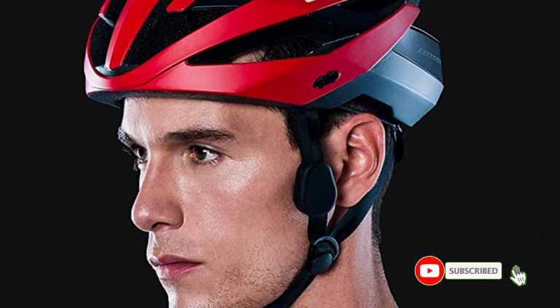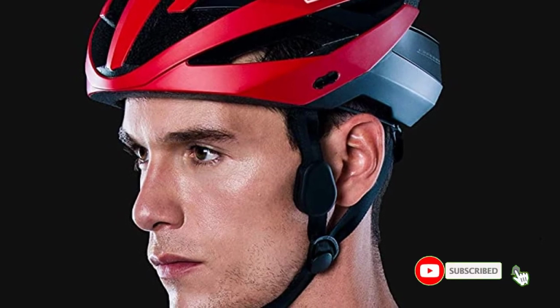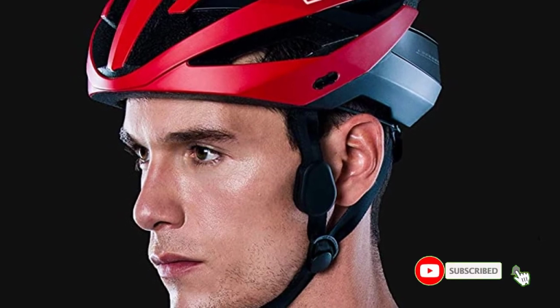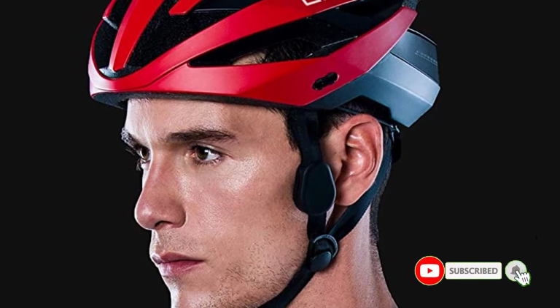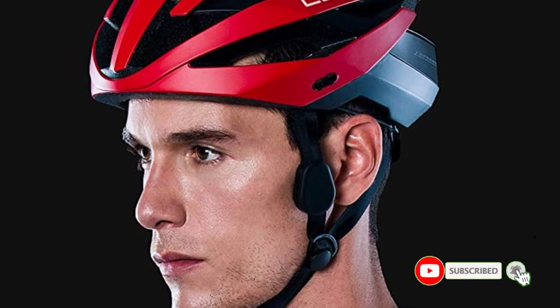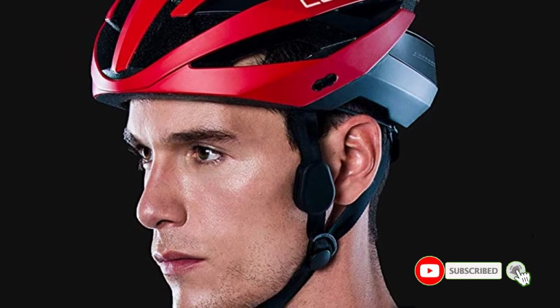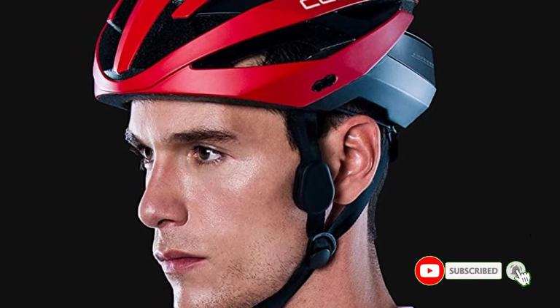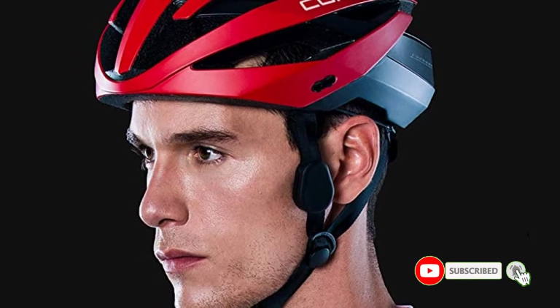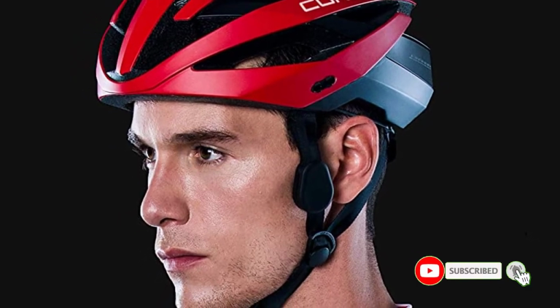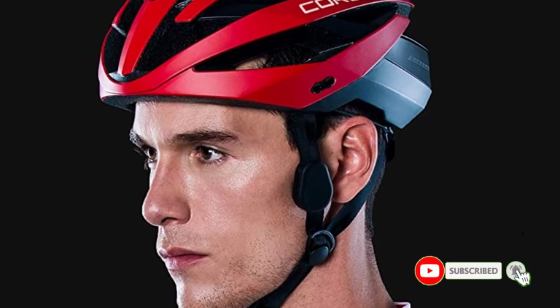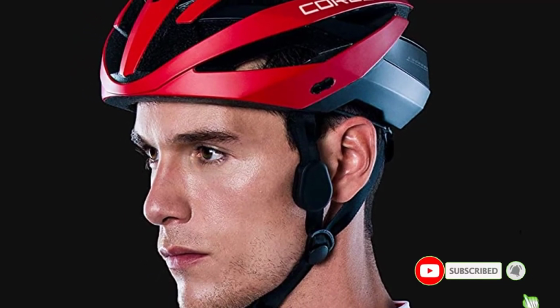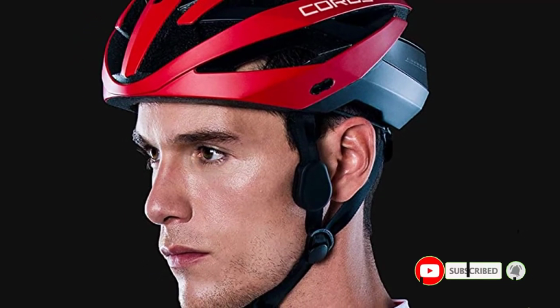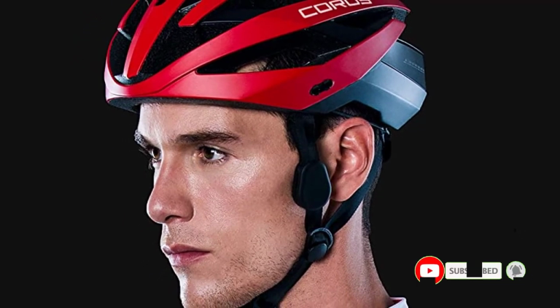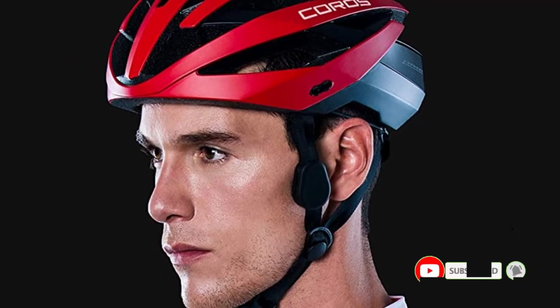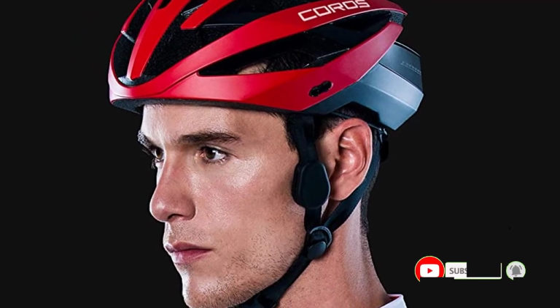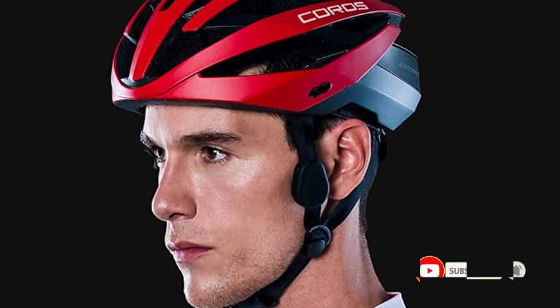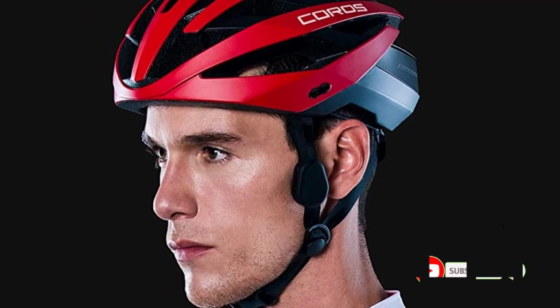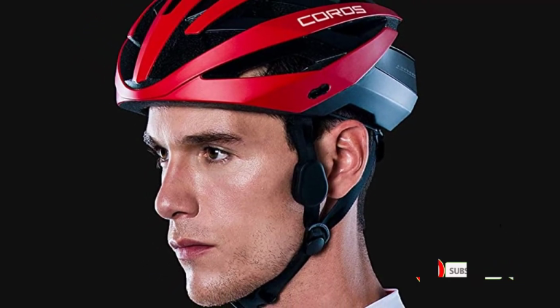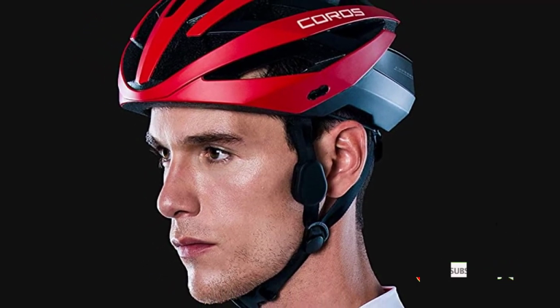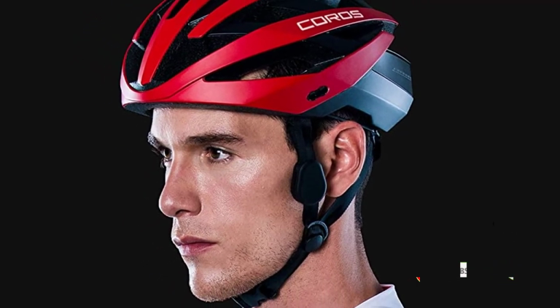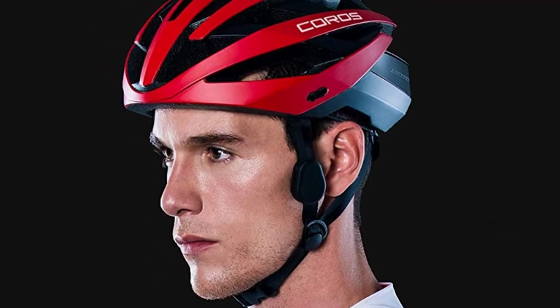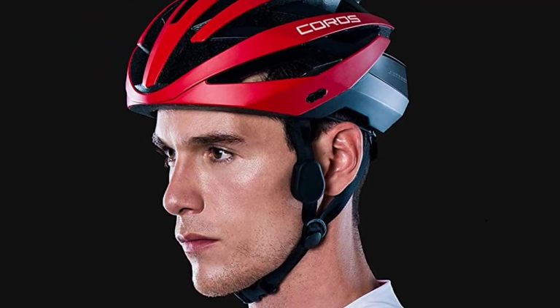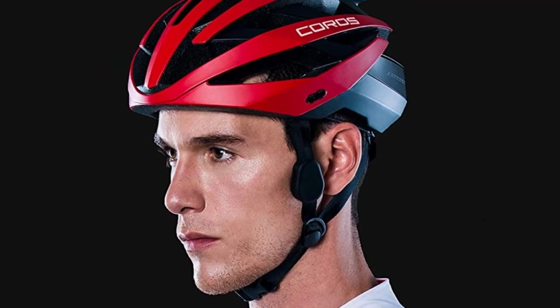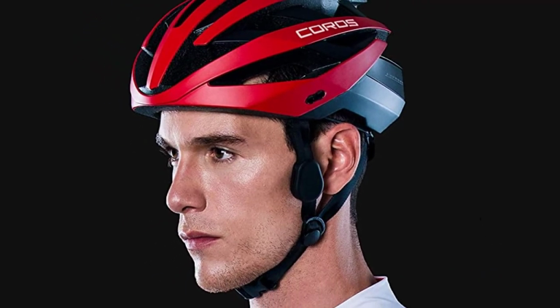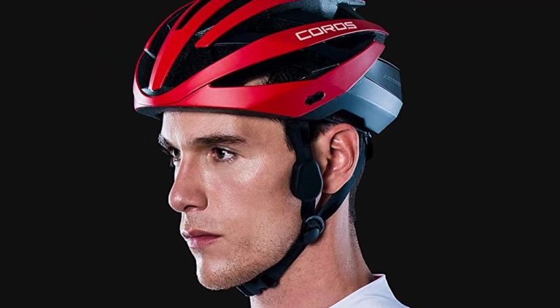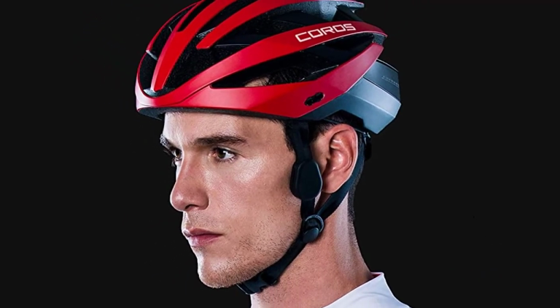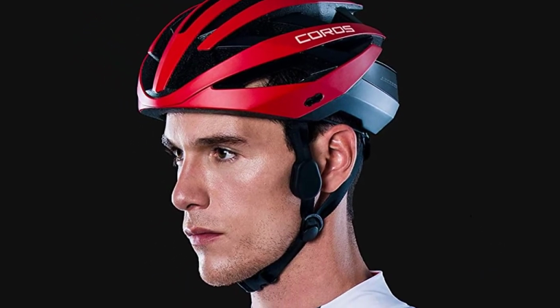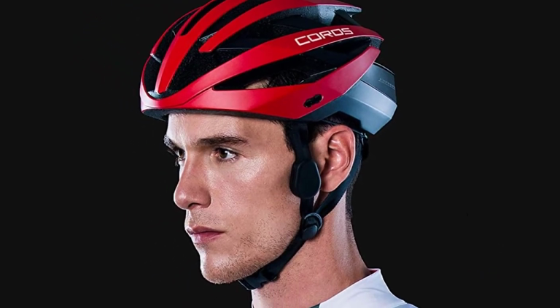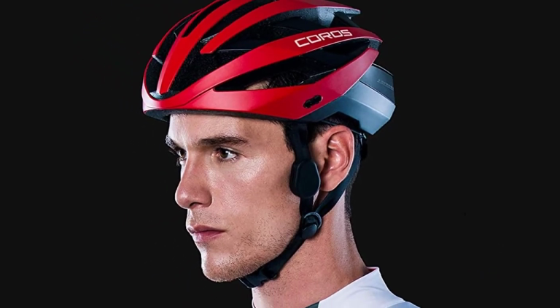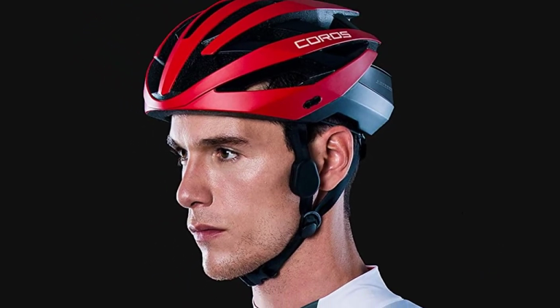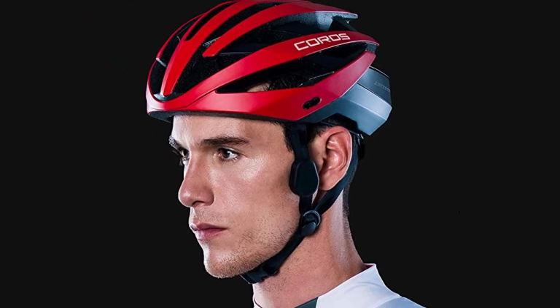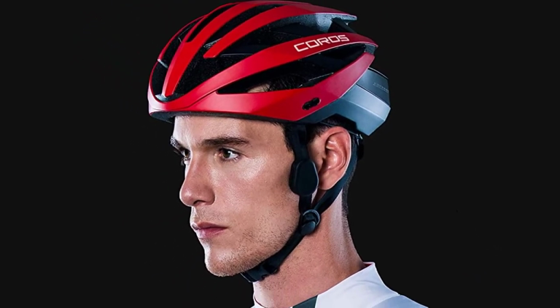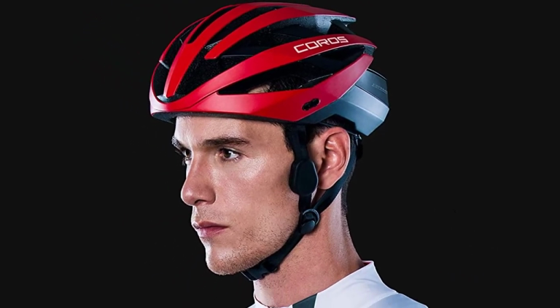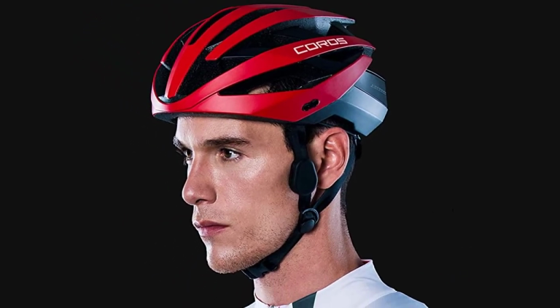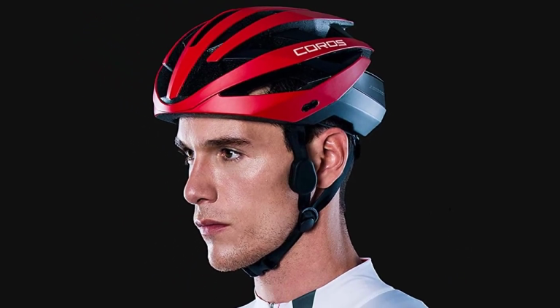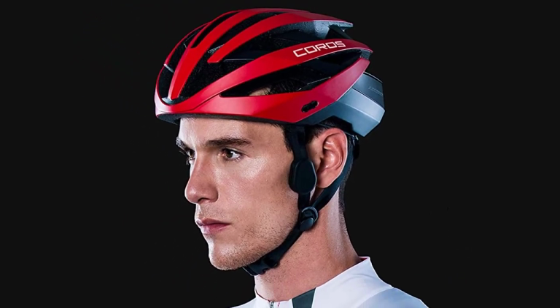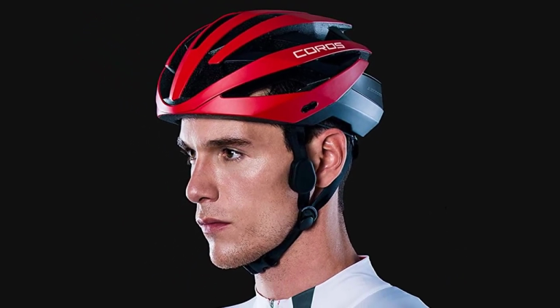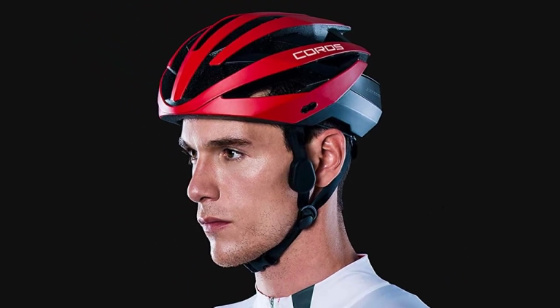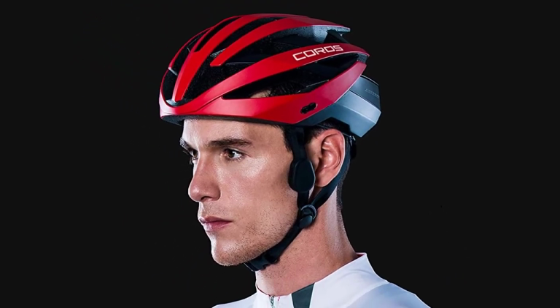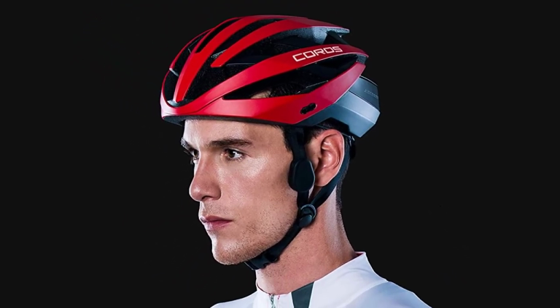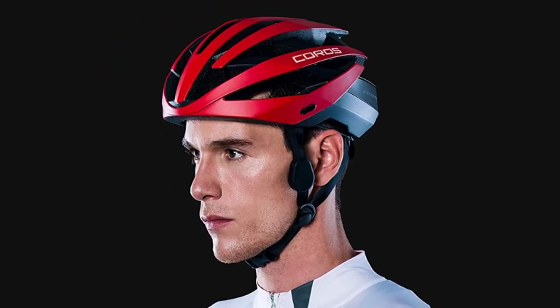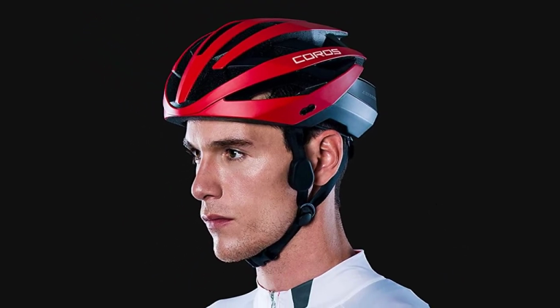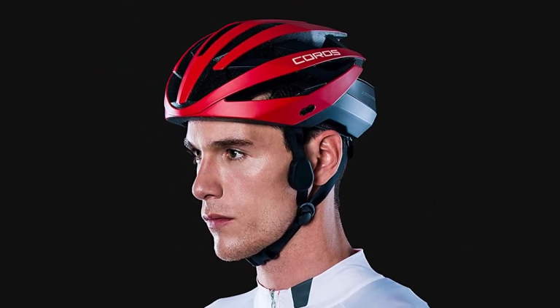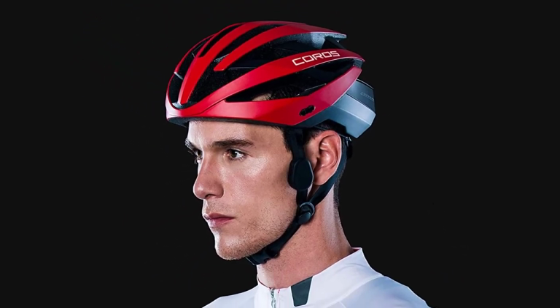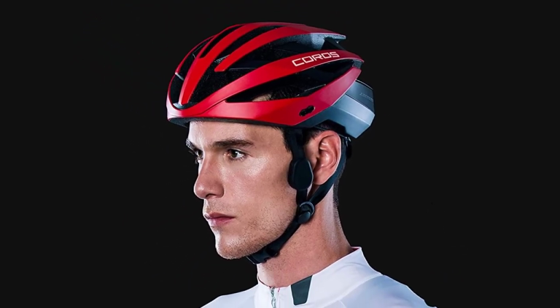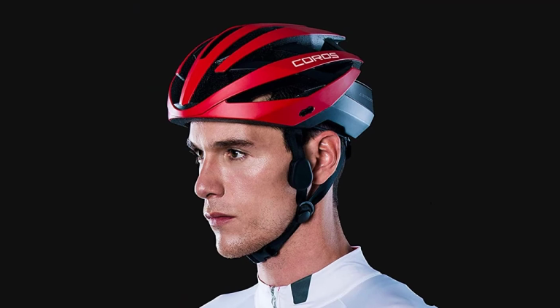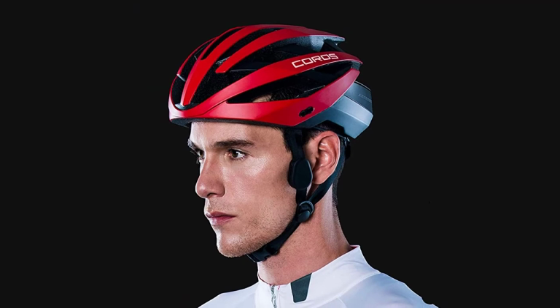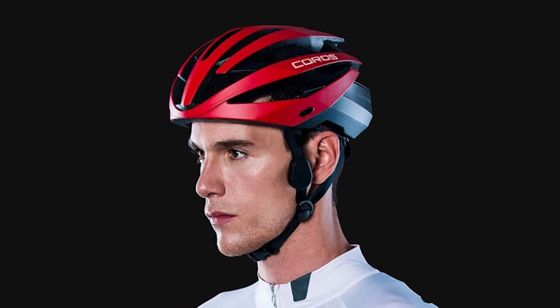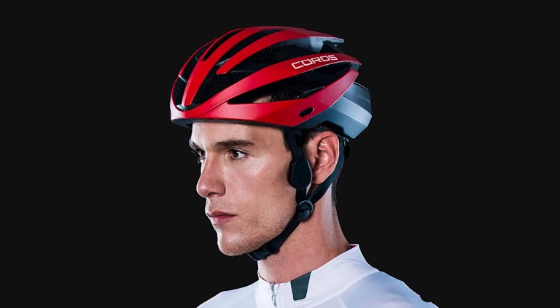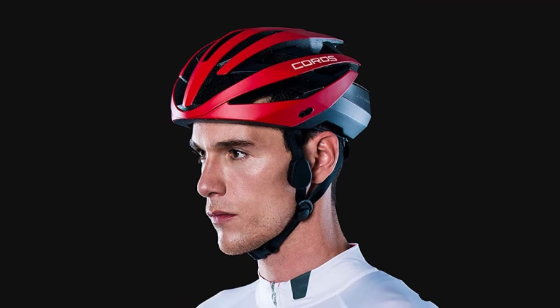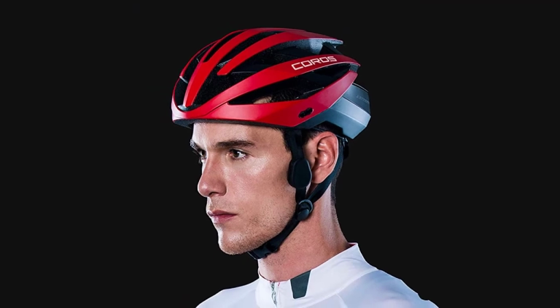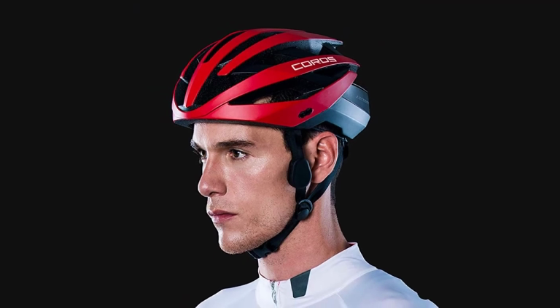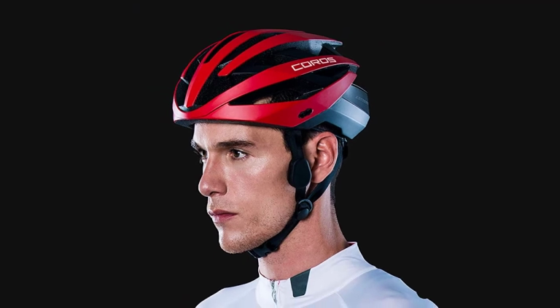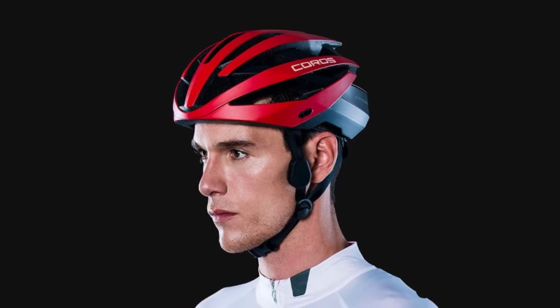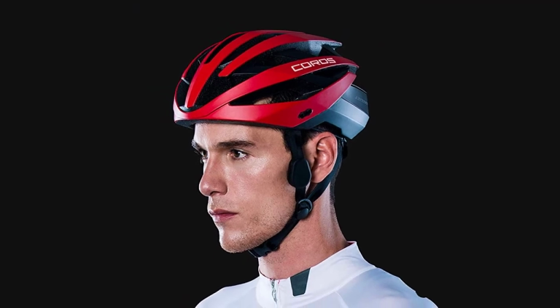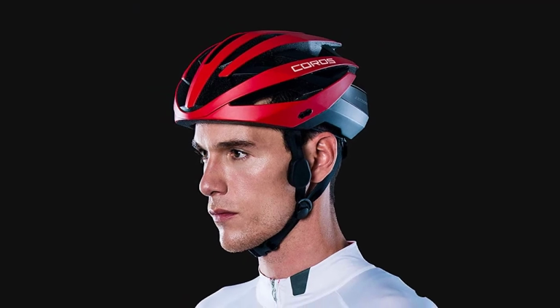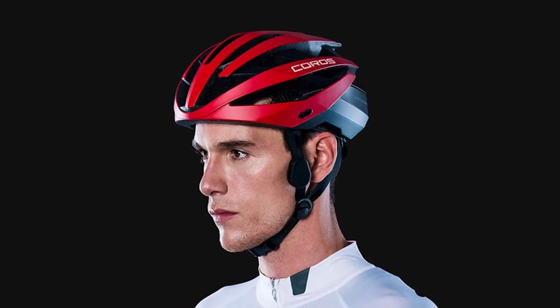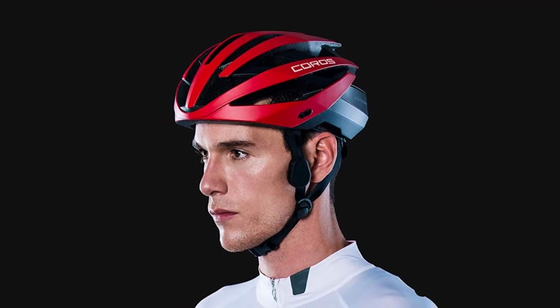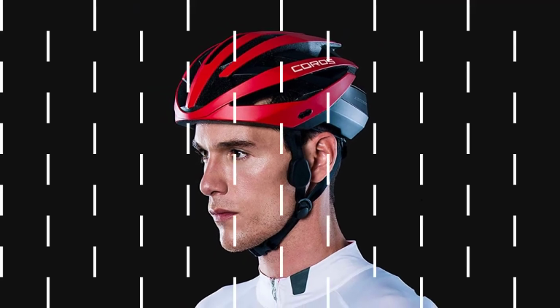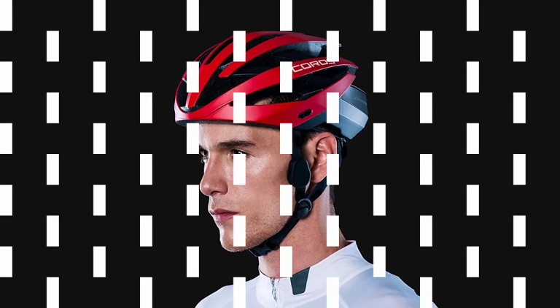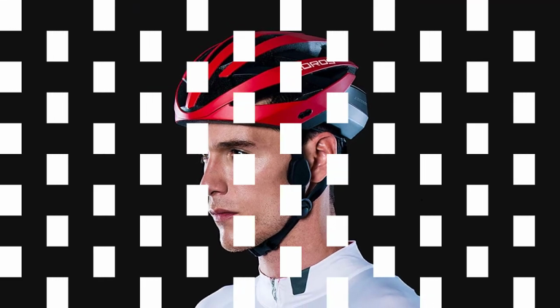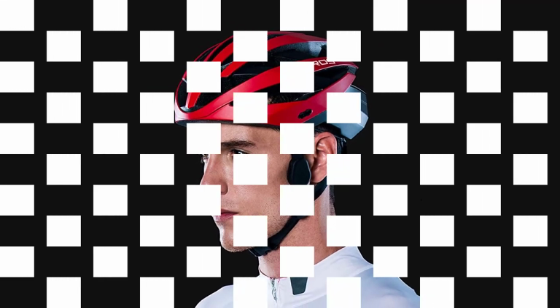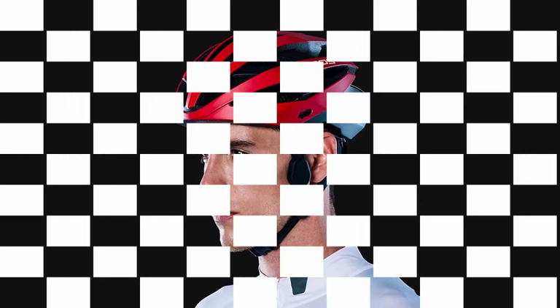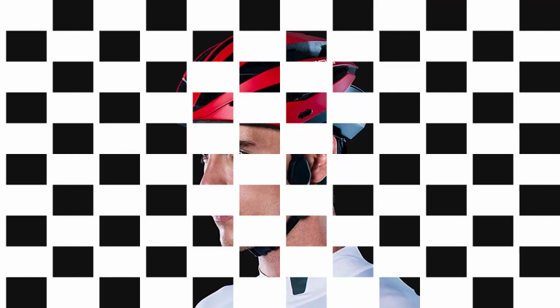Positive sides of this product: good quality chin strap, long battery life, waterproof remote and helmet, and attractive look.